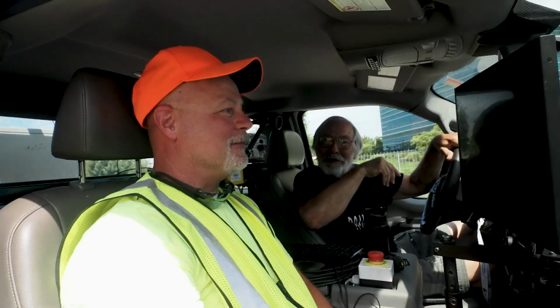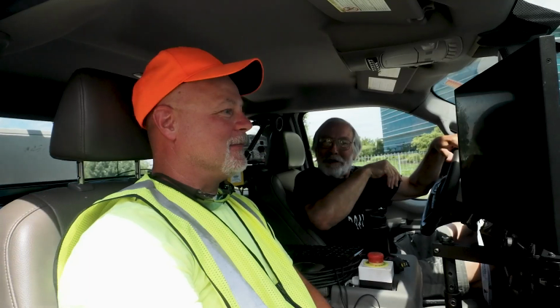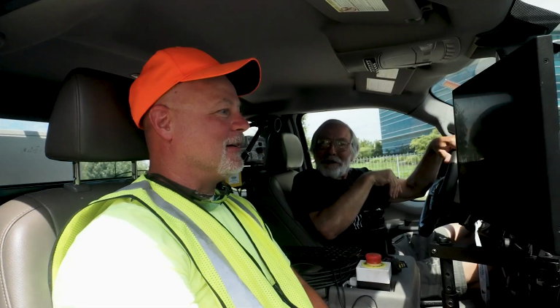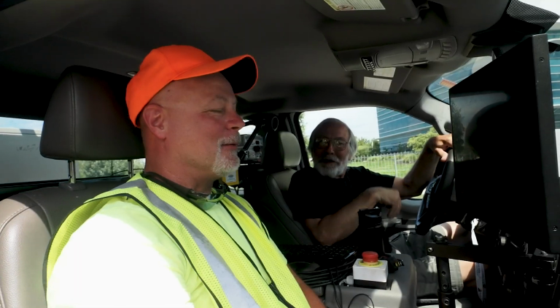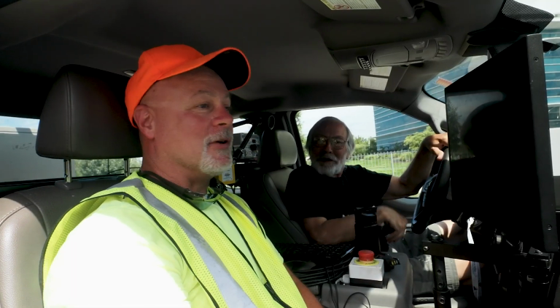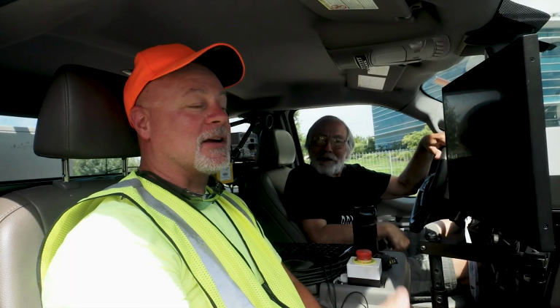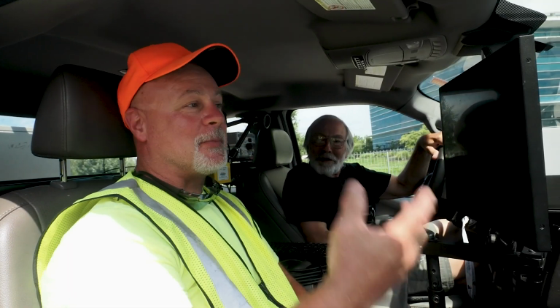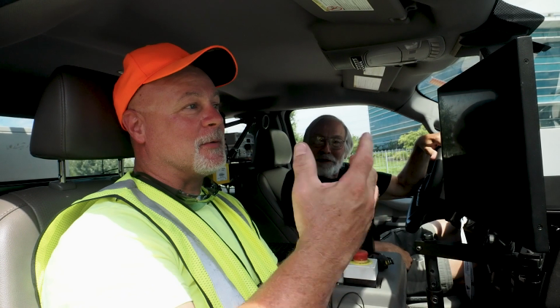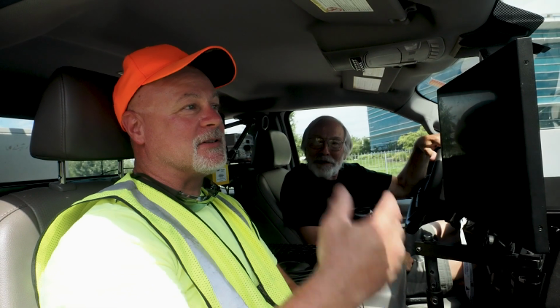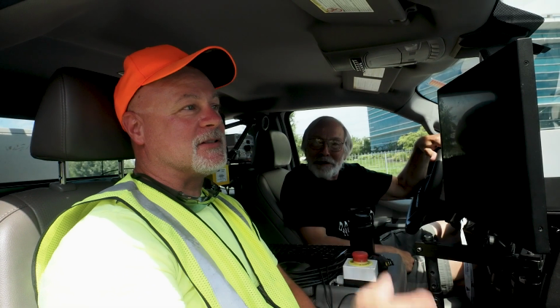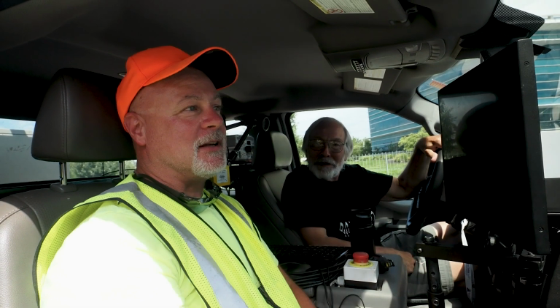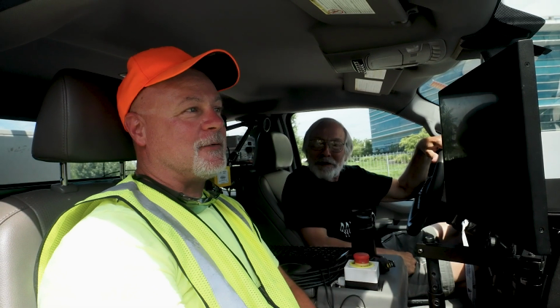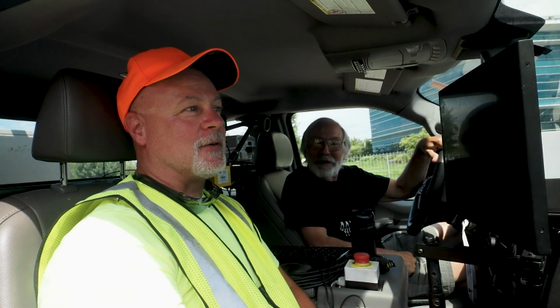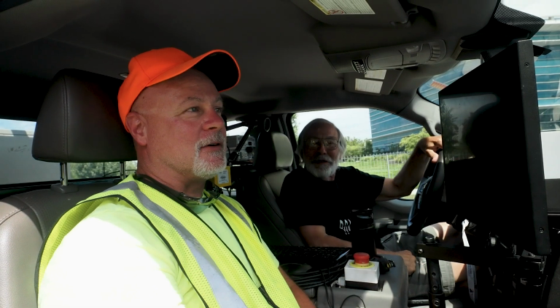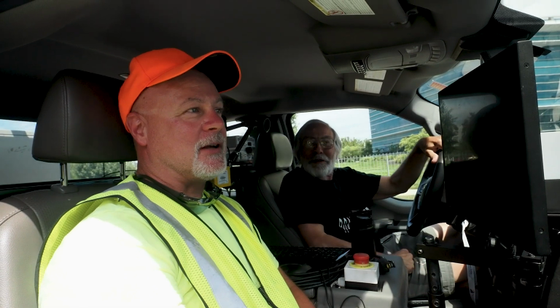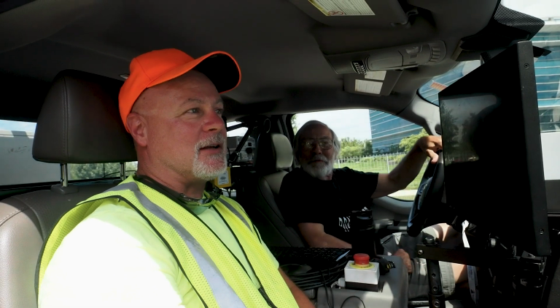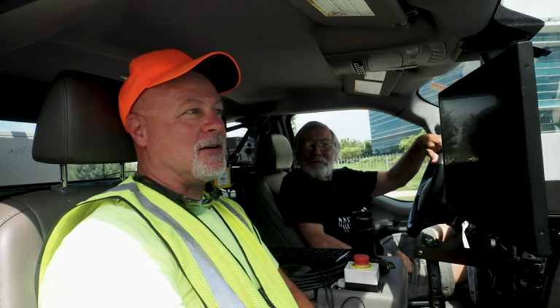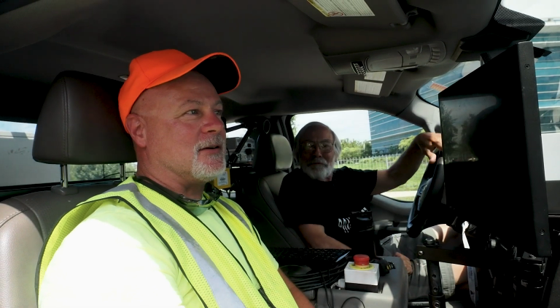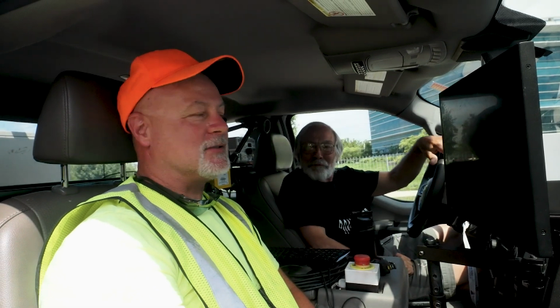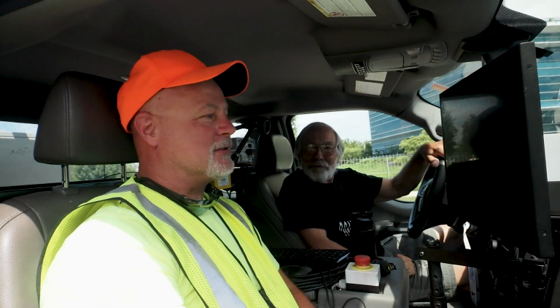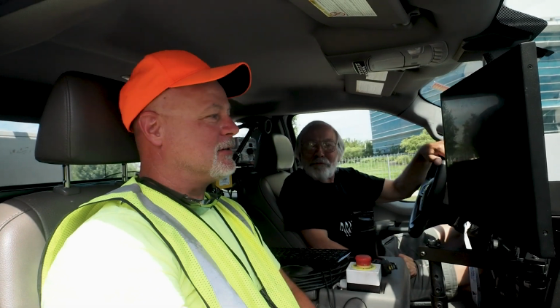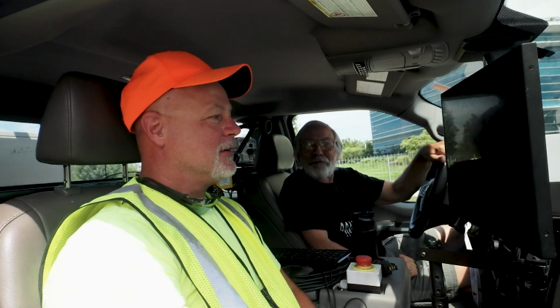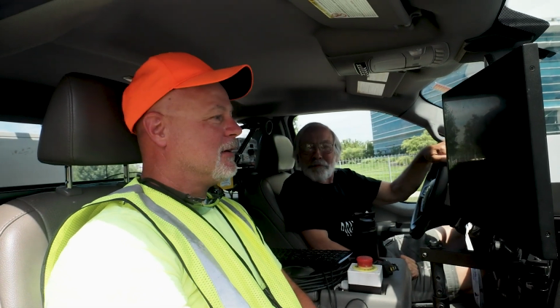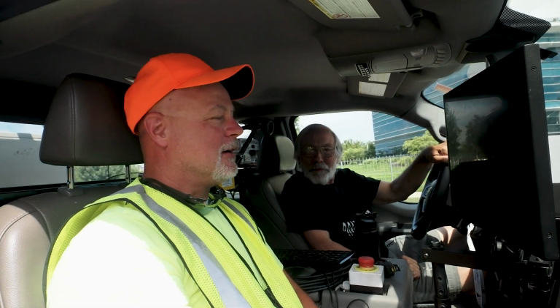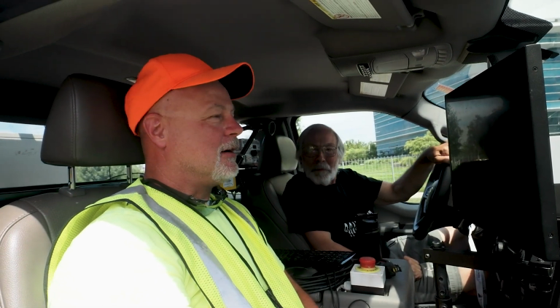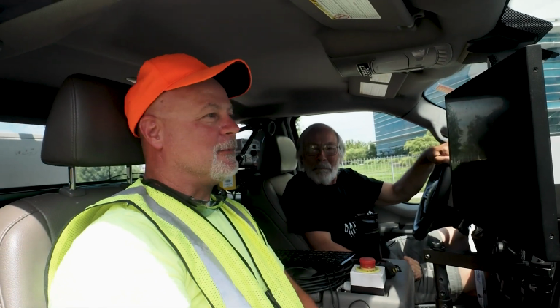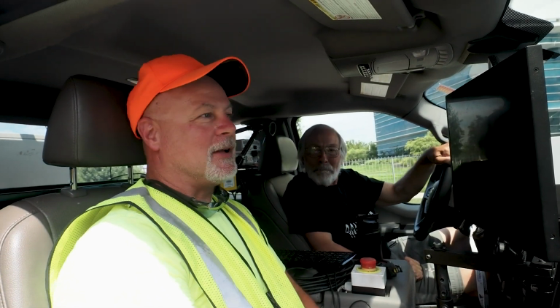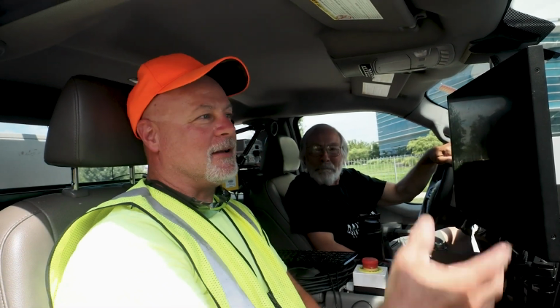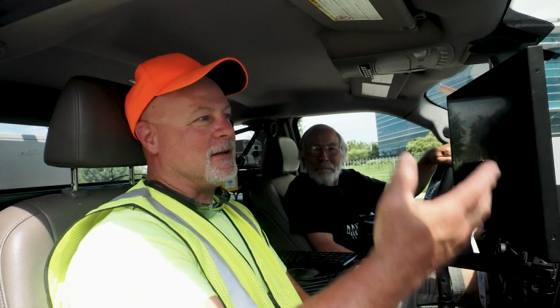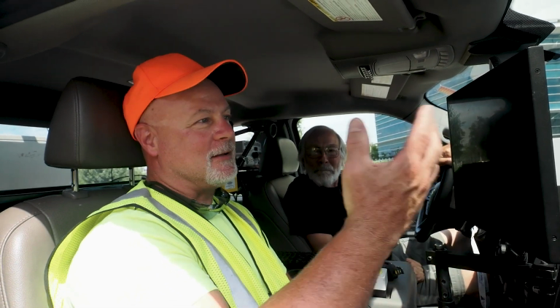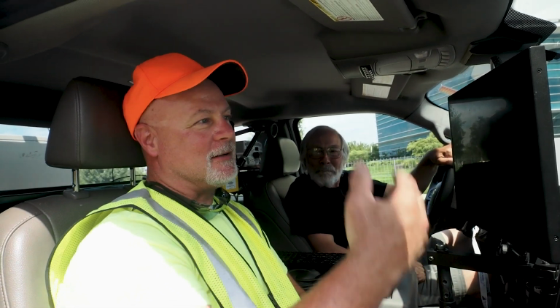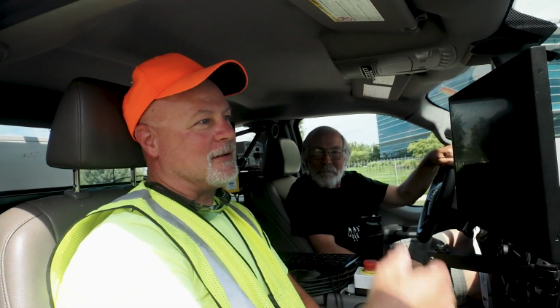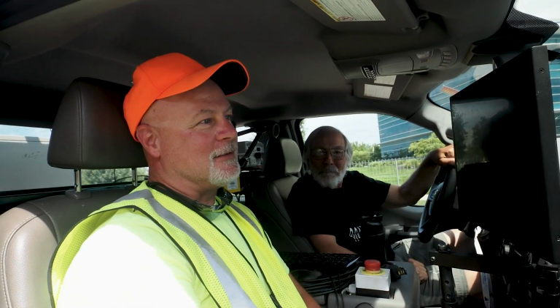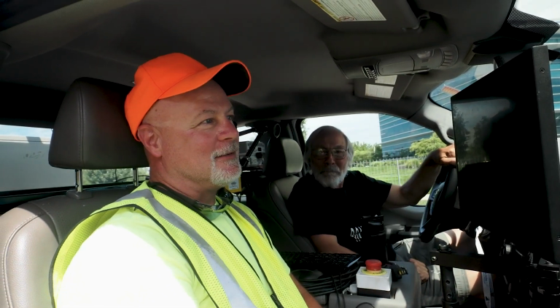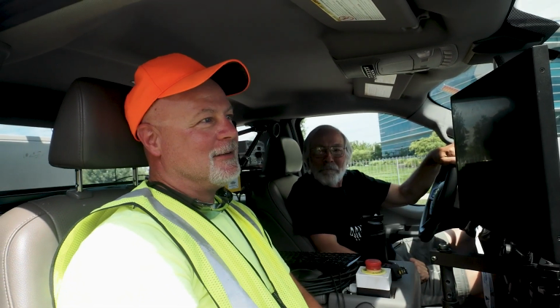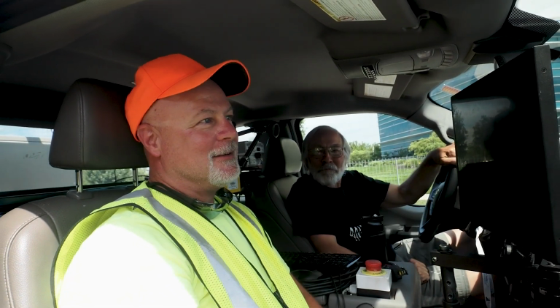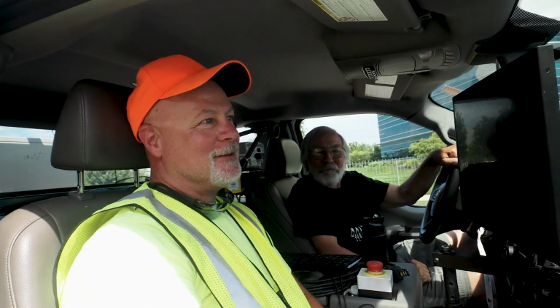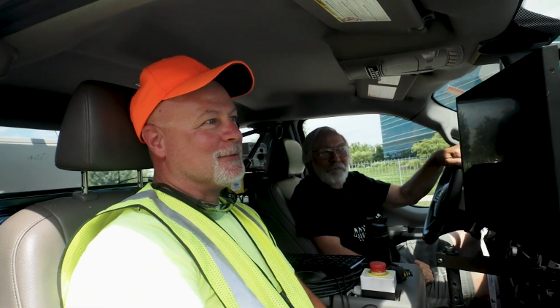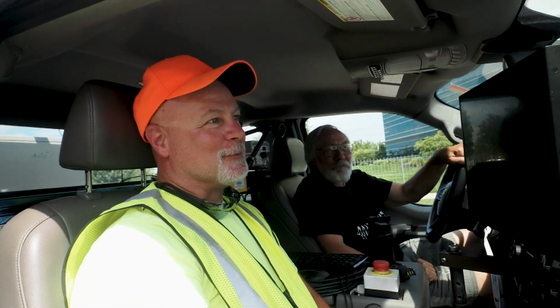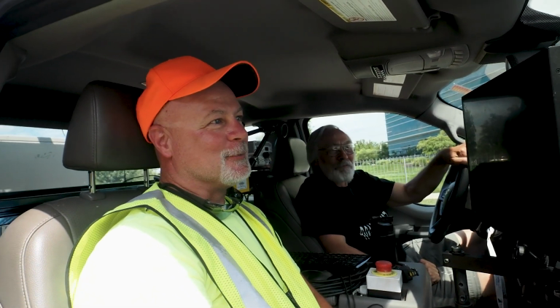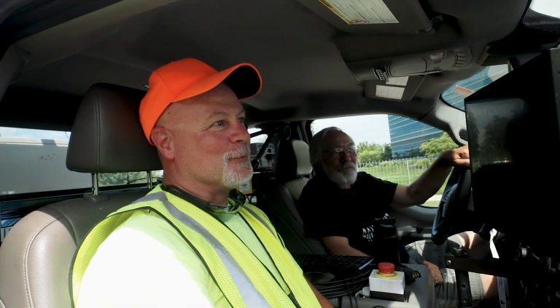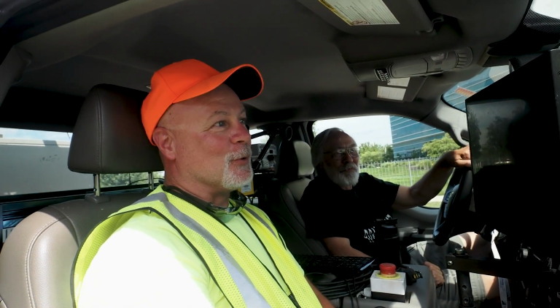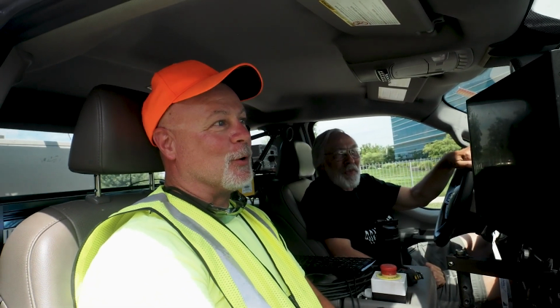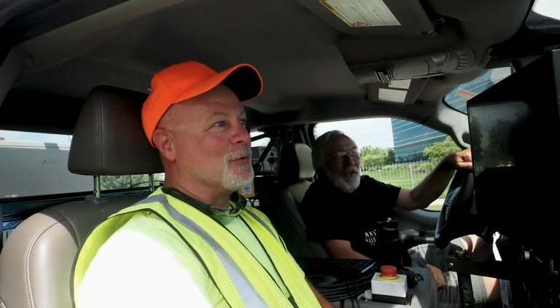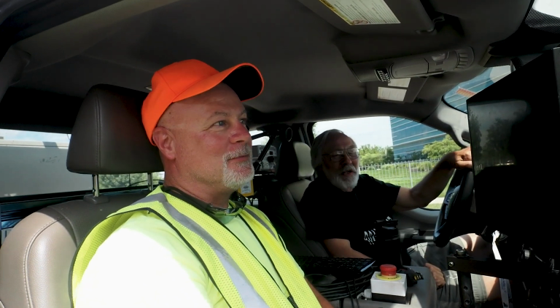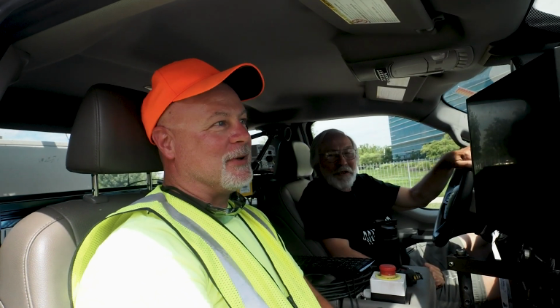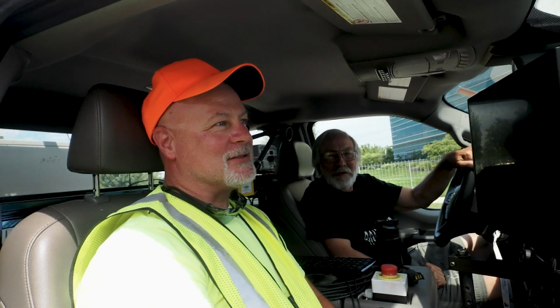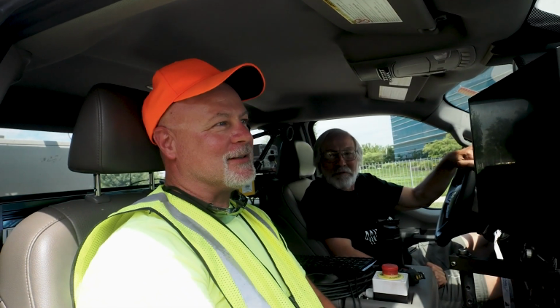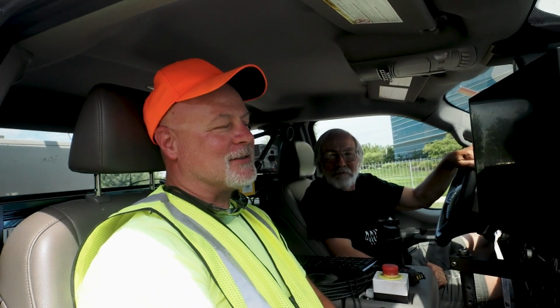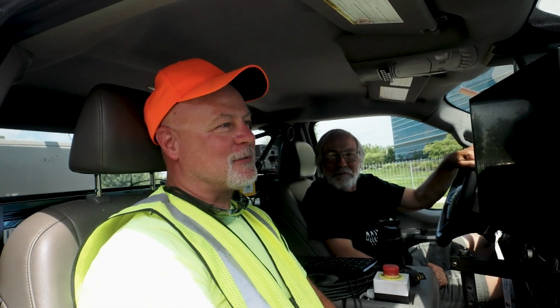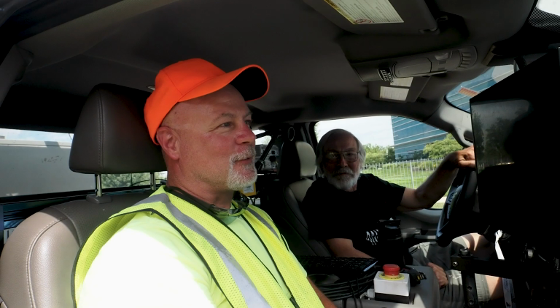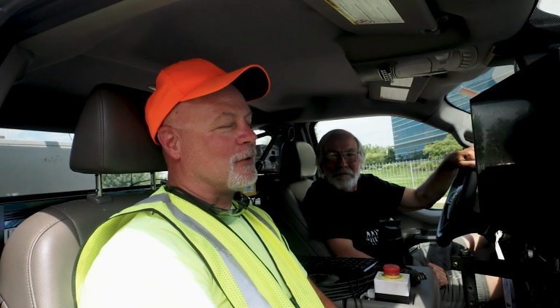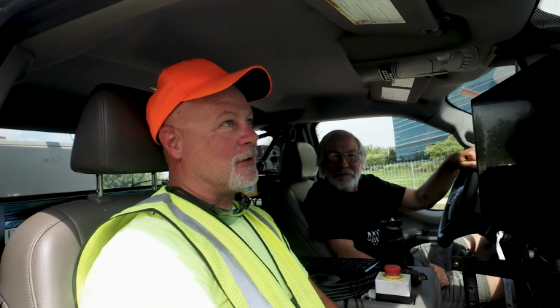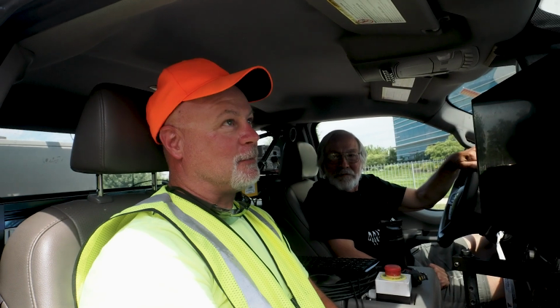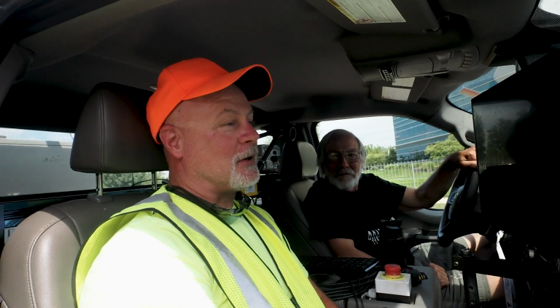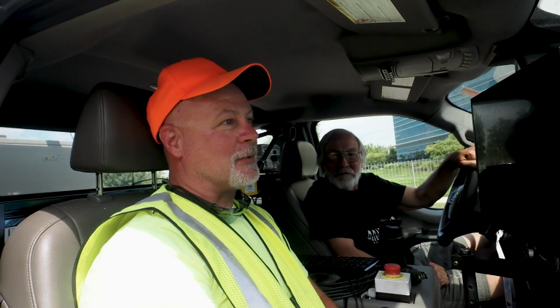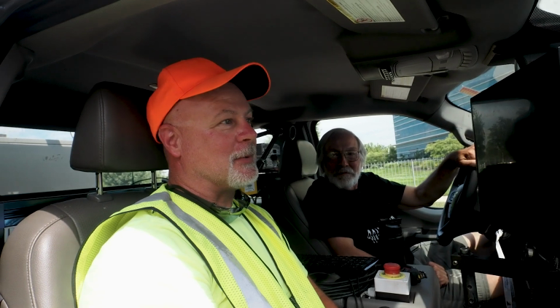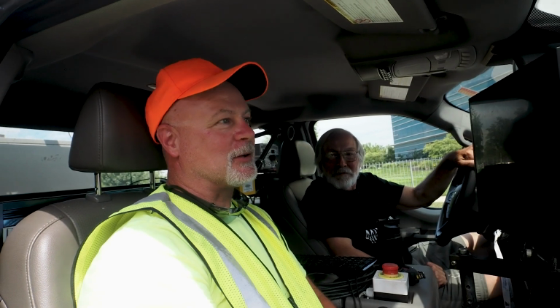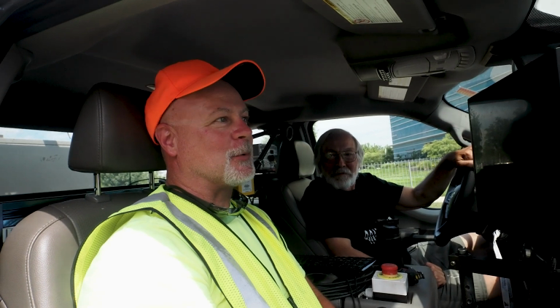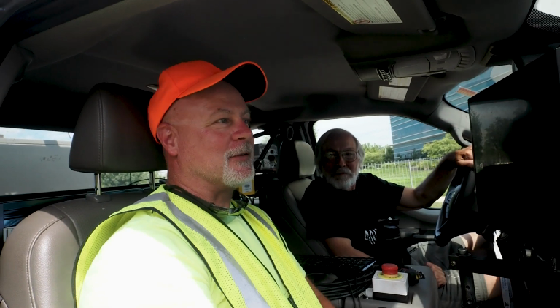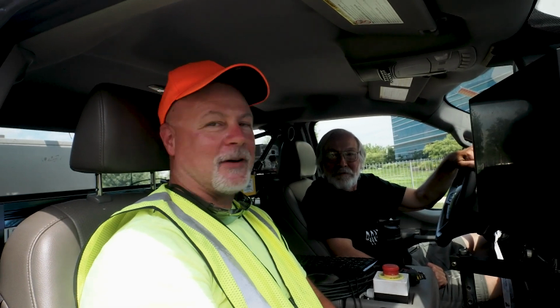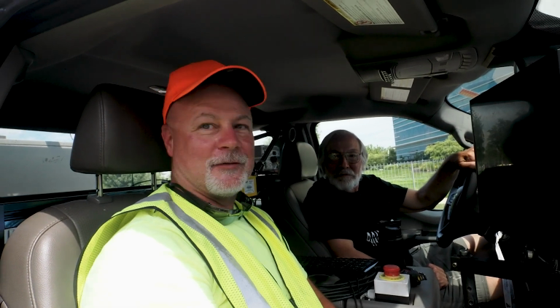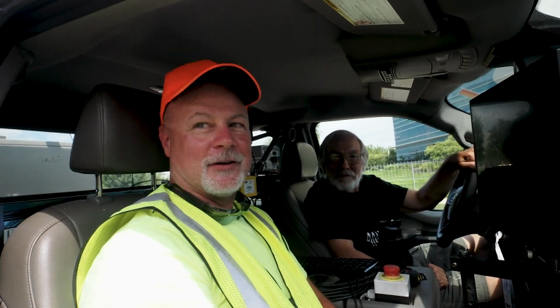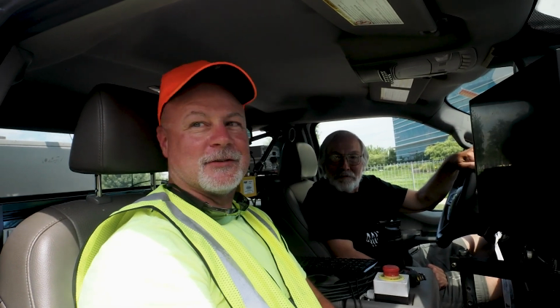I'm Rick, I've been with the city for nine years. I've been in the road business for probably about 25 years.